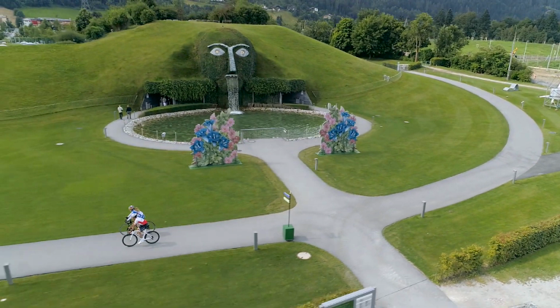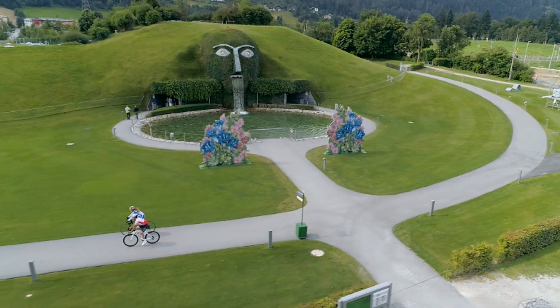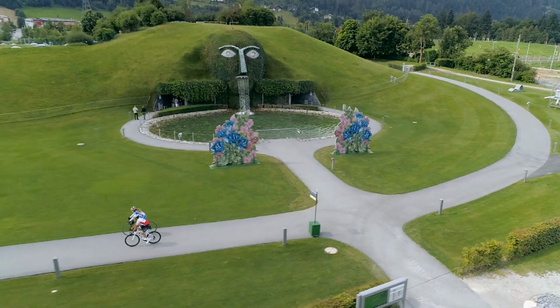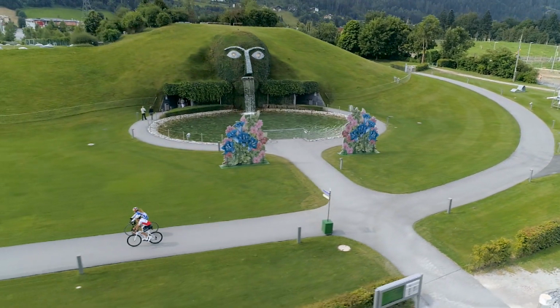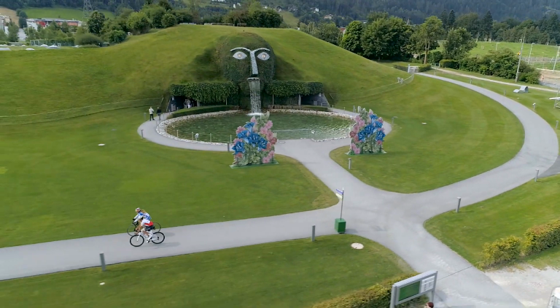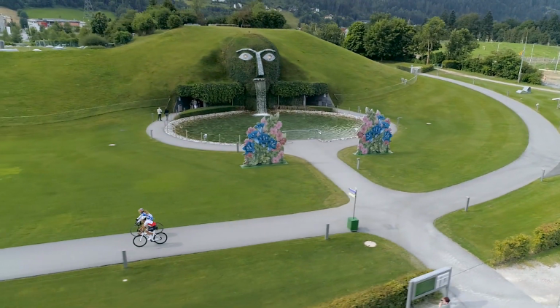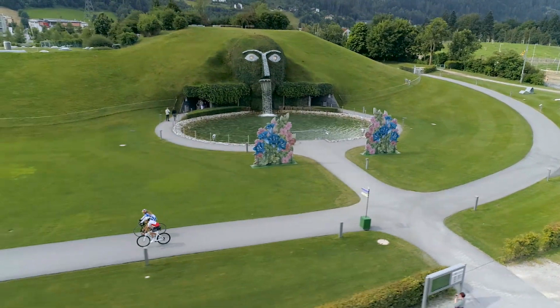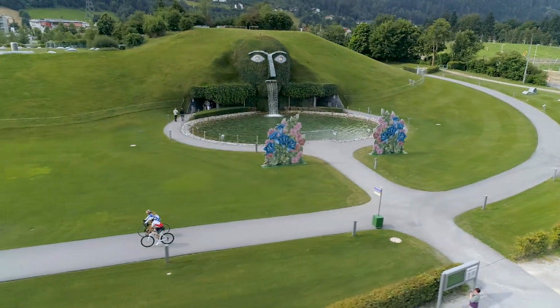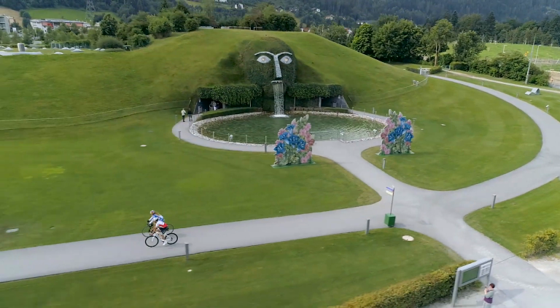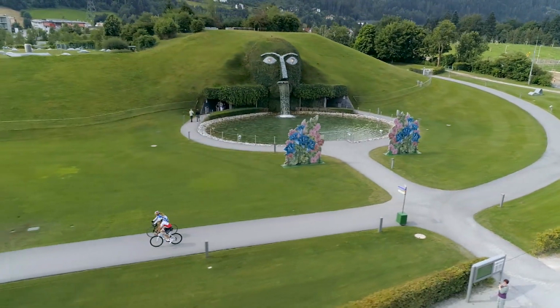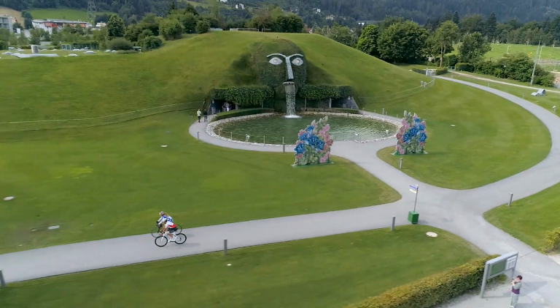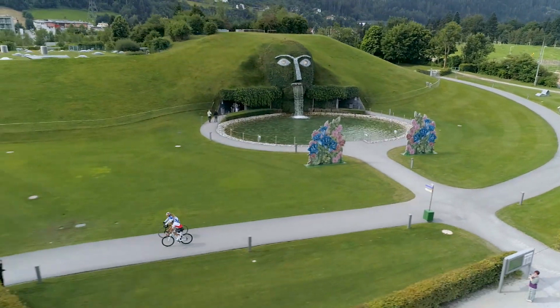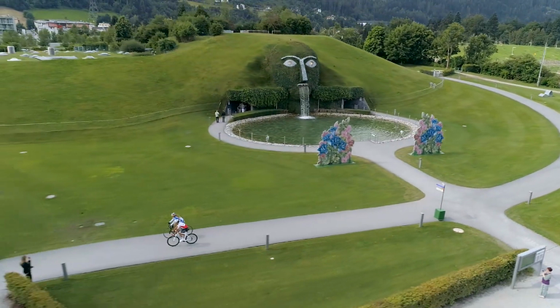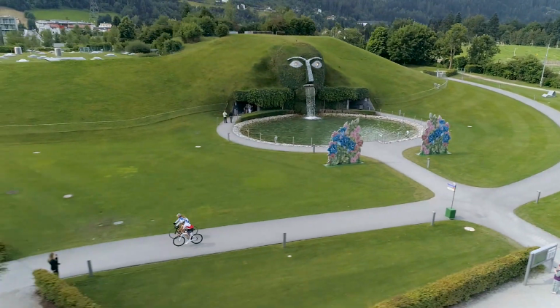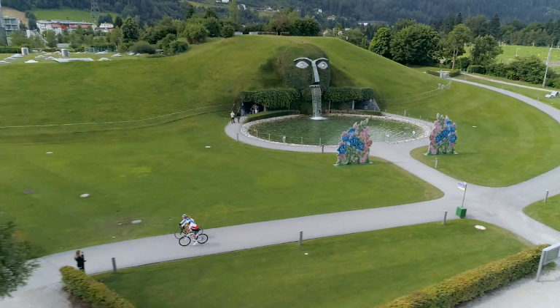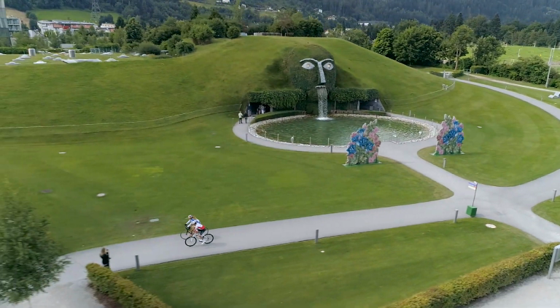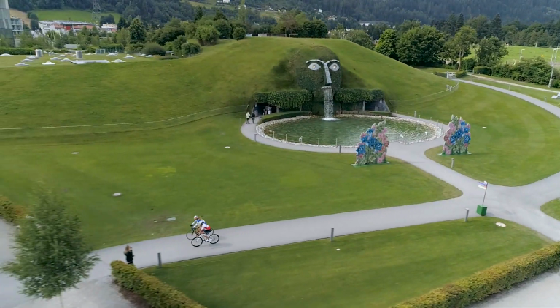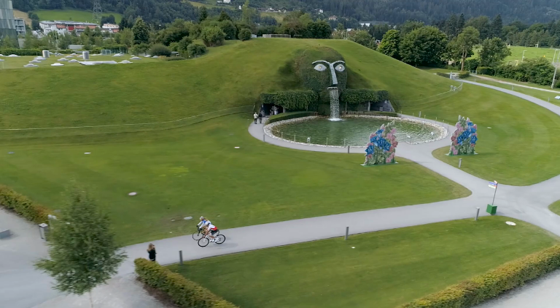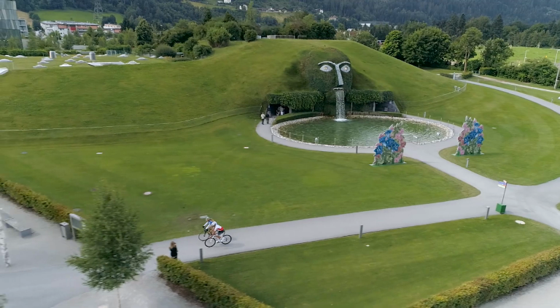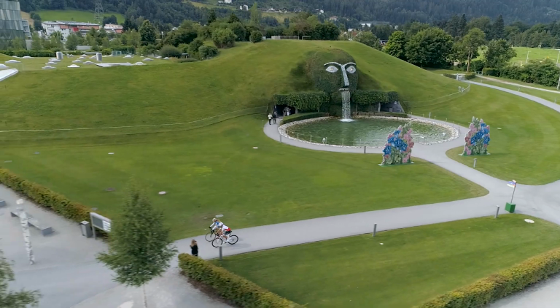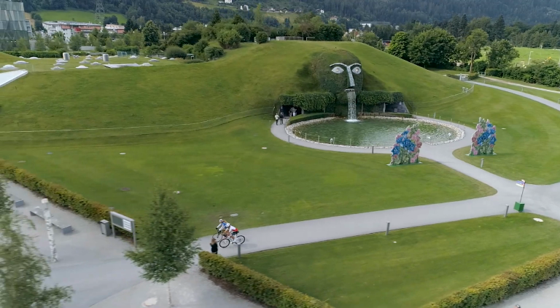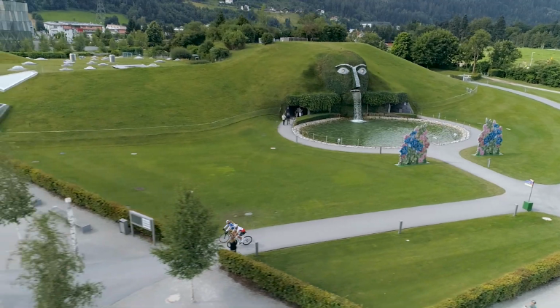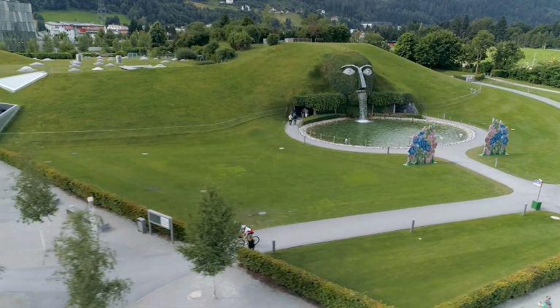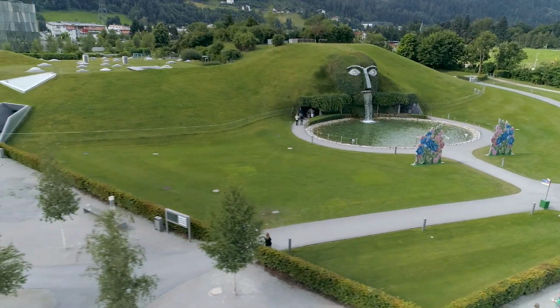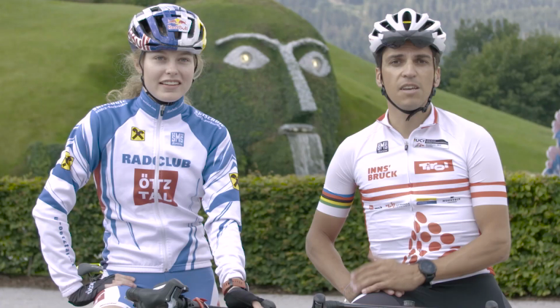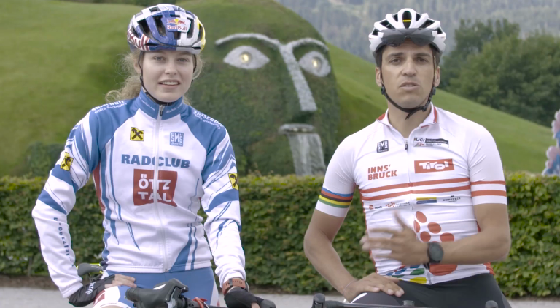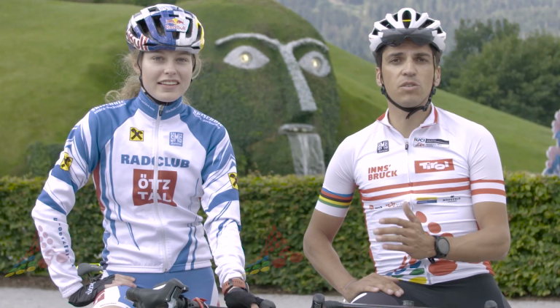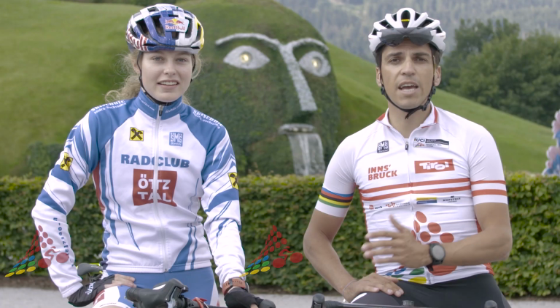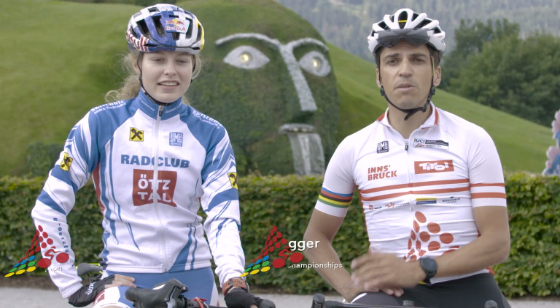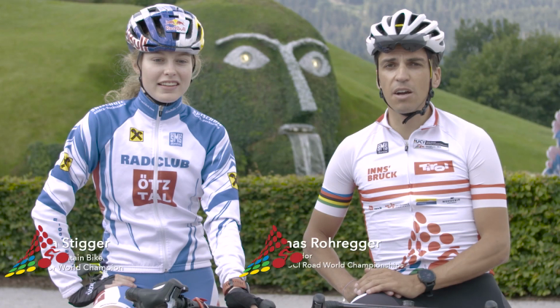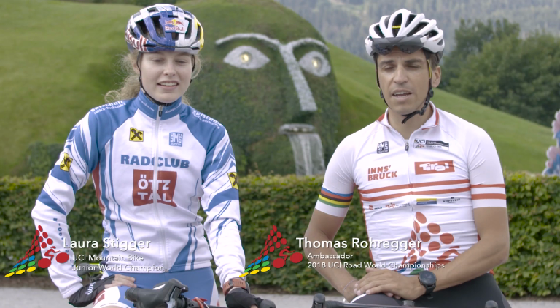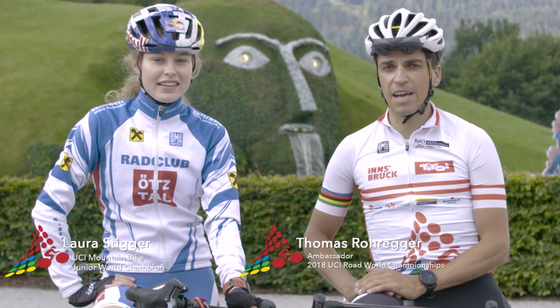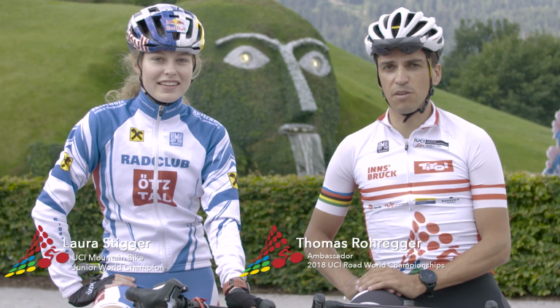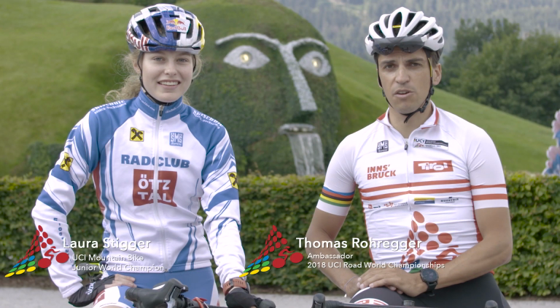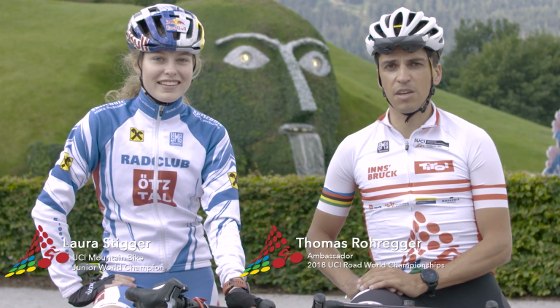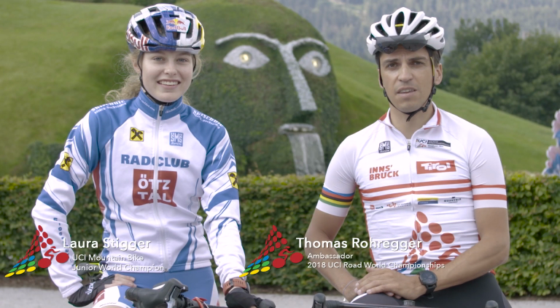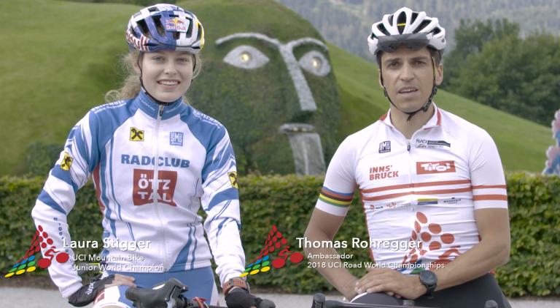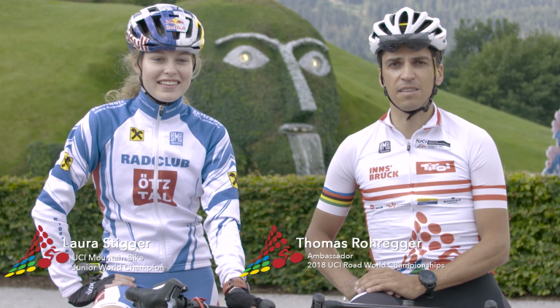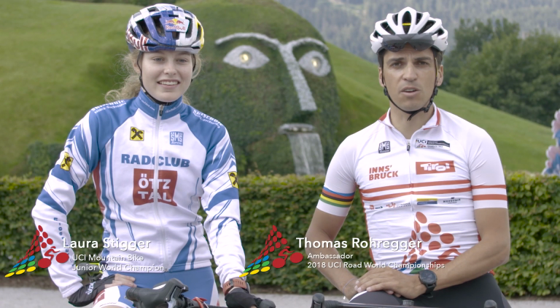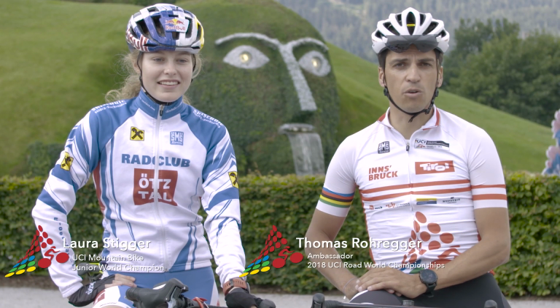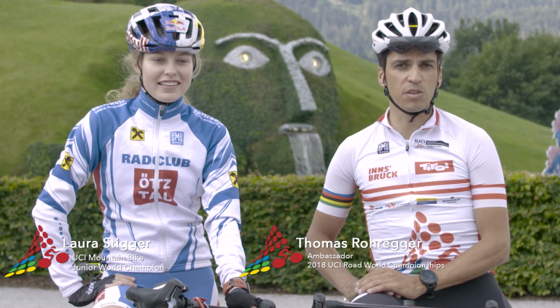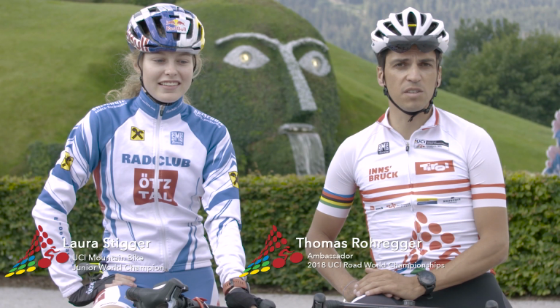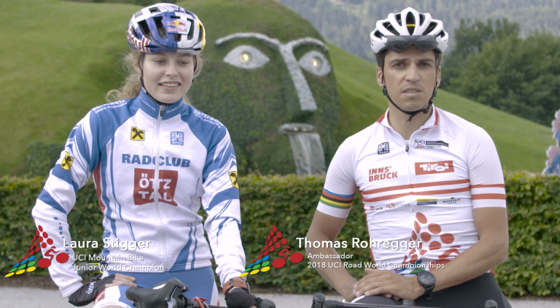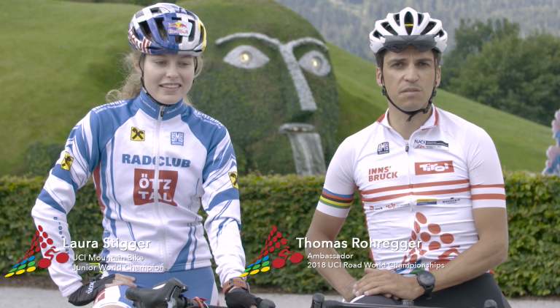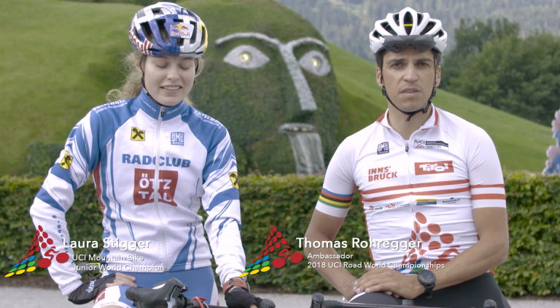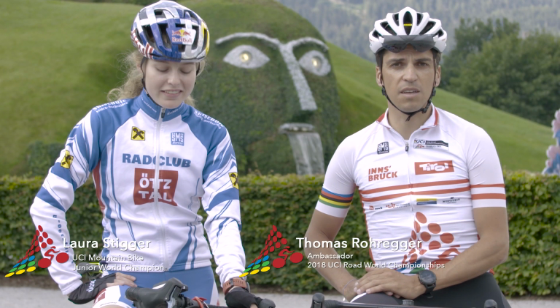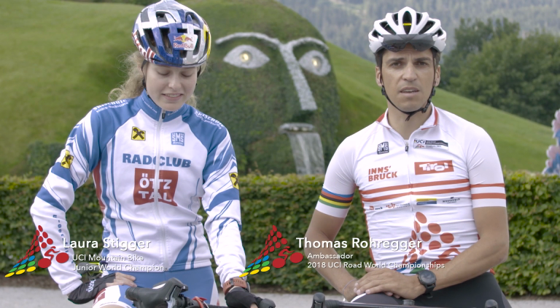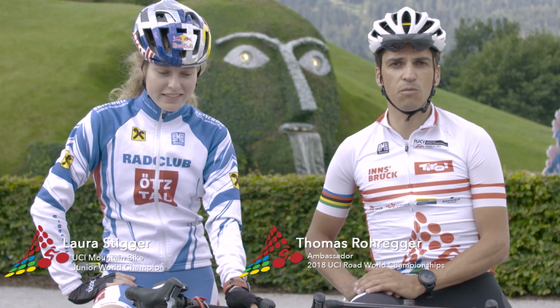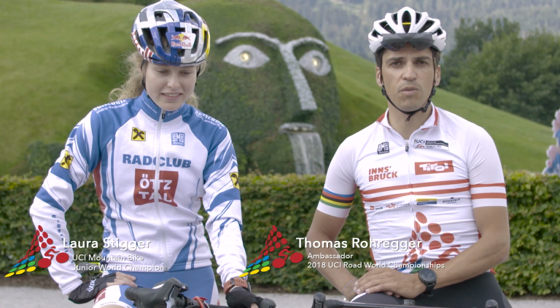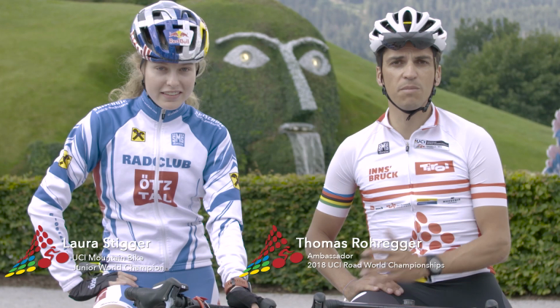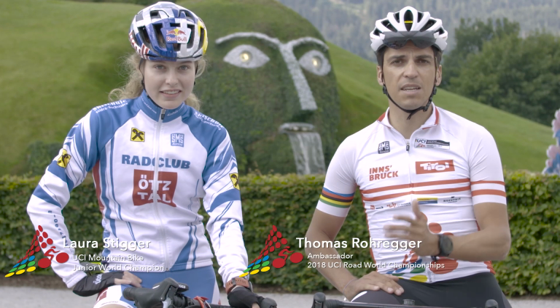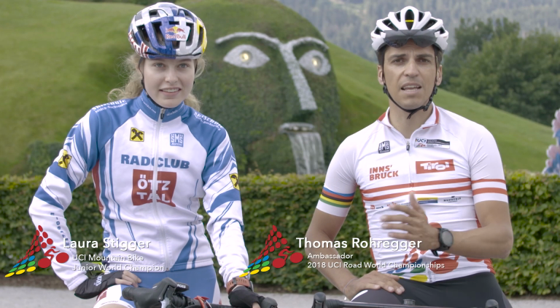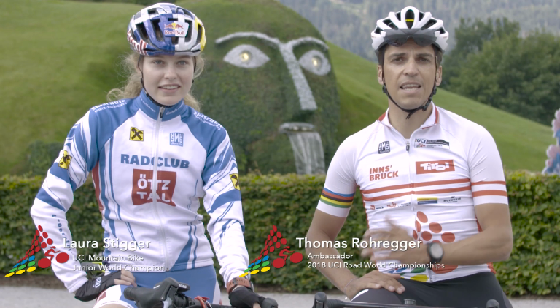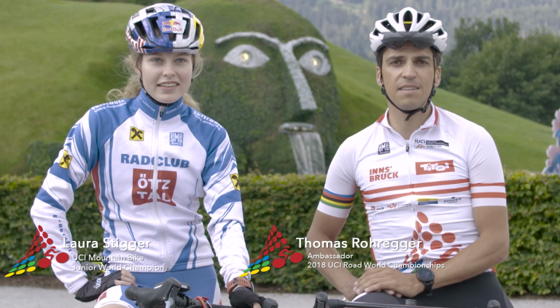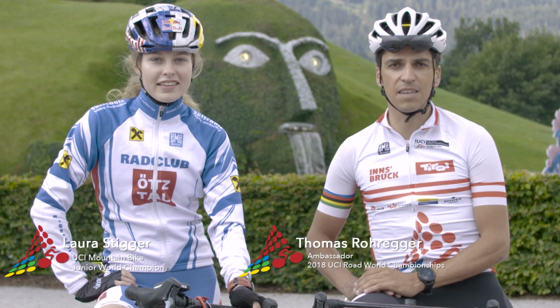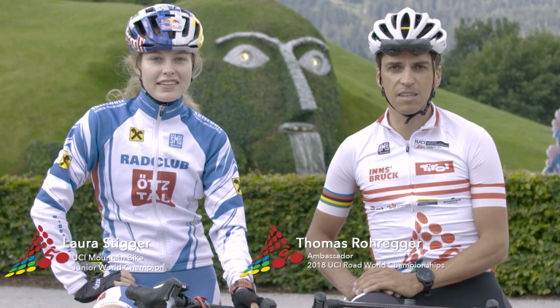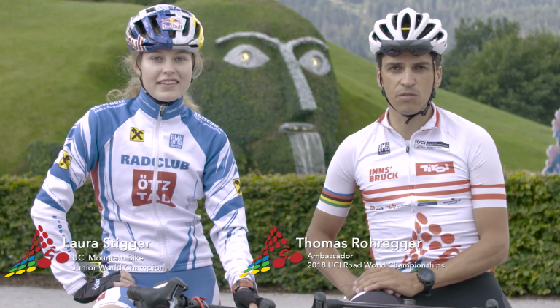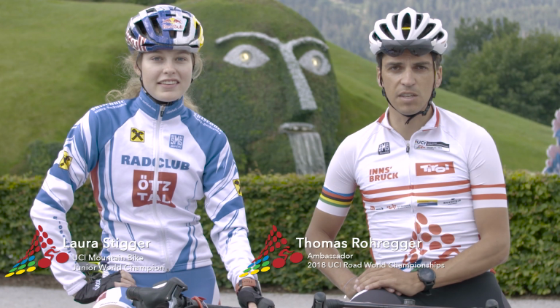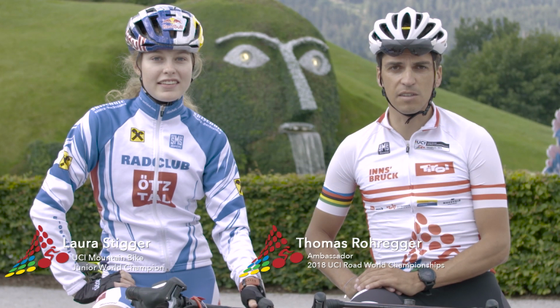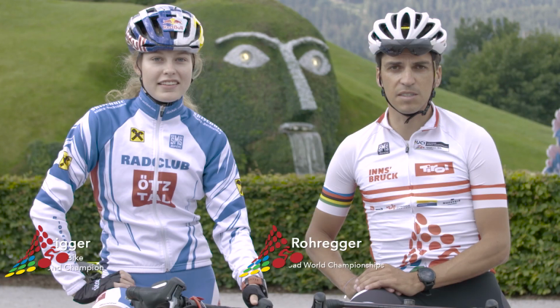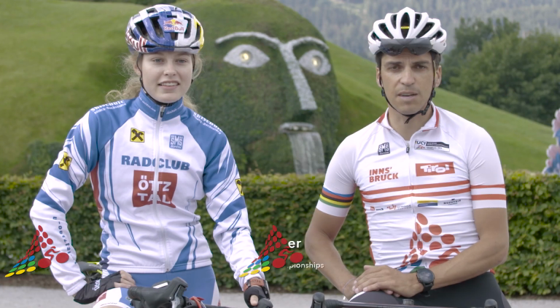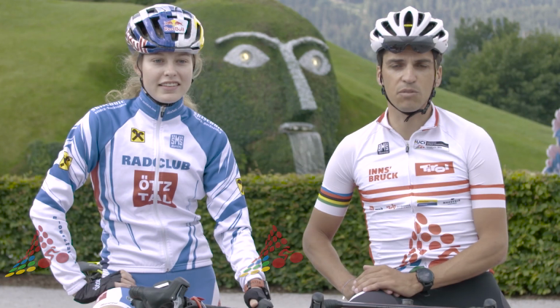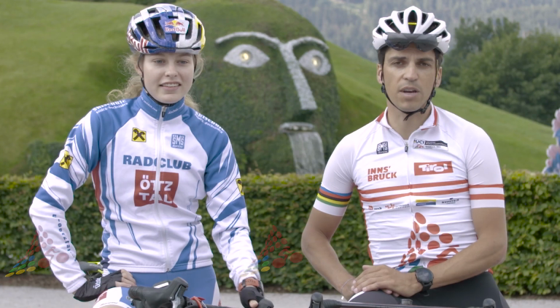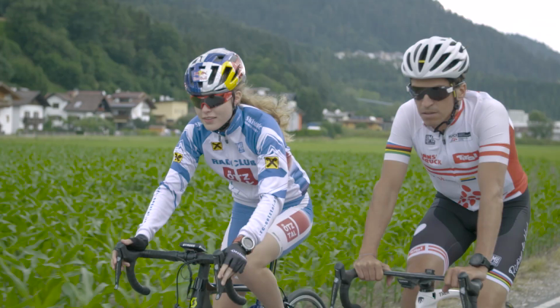I'm here in Wattens at the Swarovski Kristallwelten. Today we're going to have a look at the course of the women's elite individual time trial.